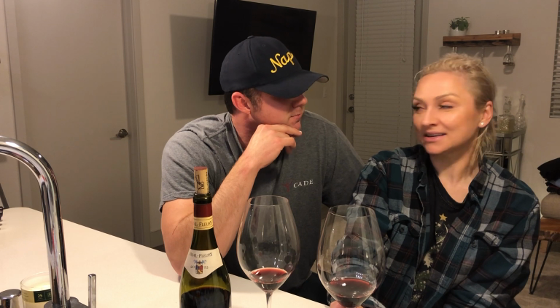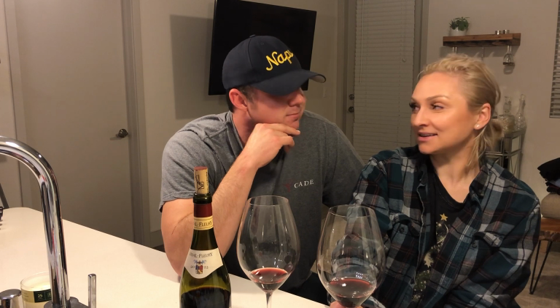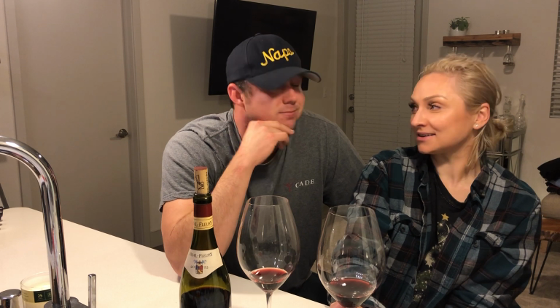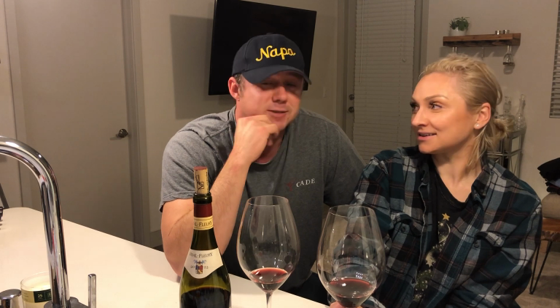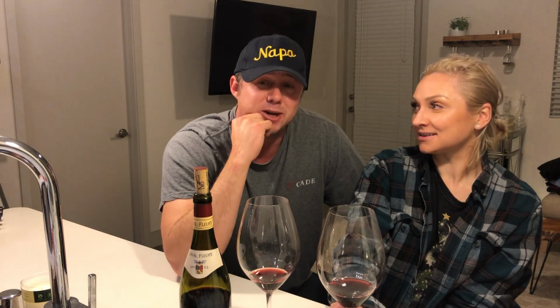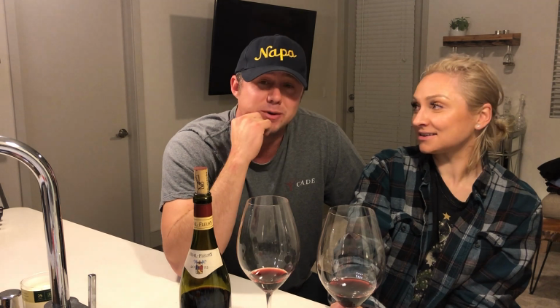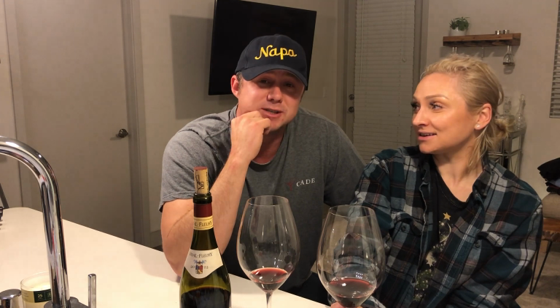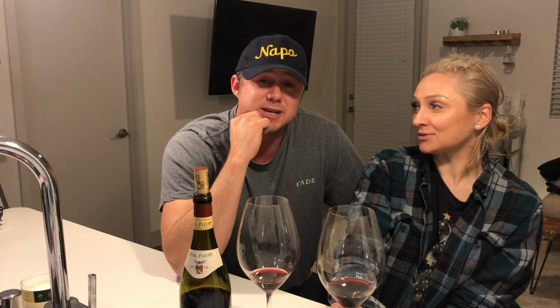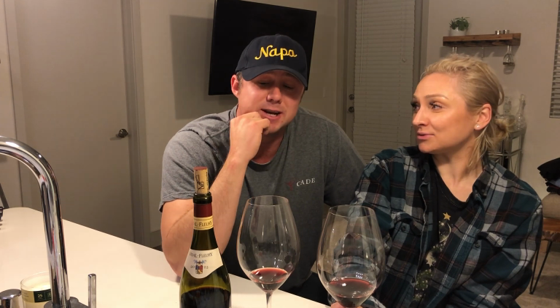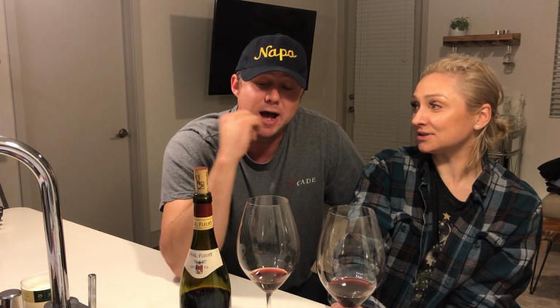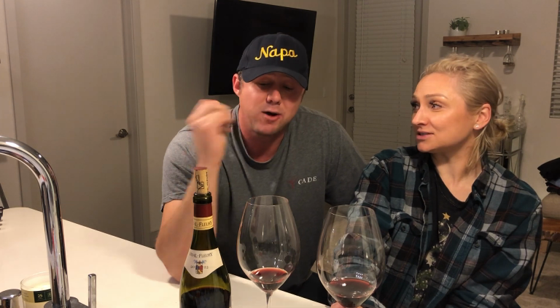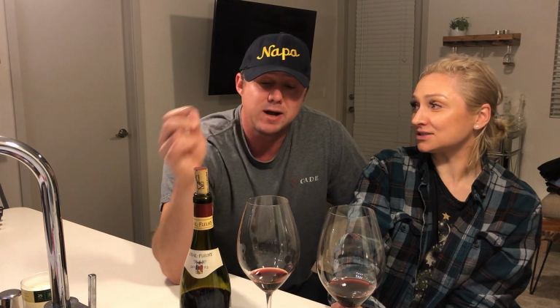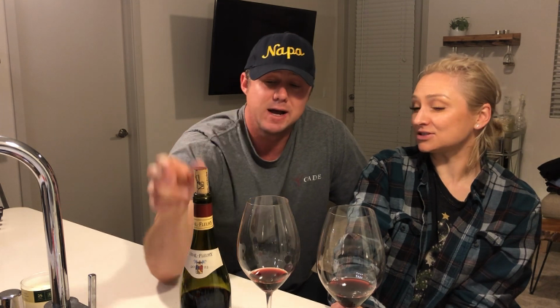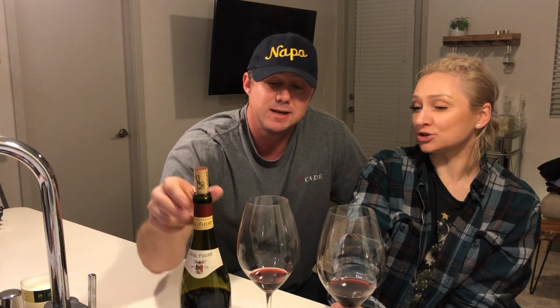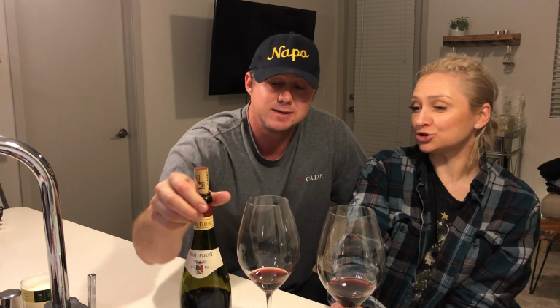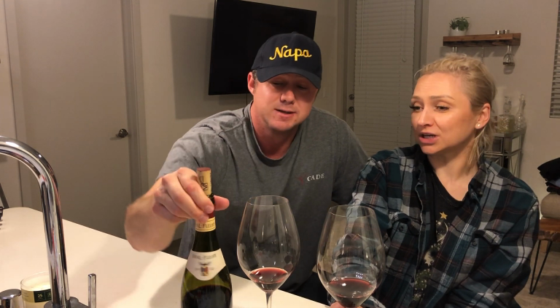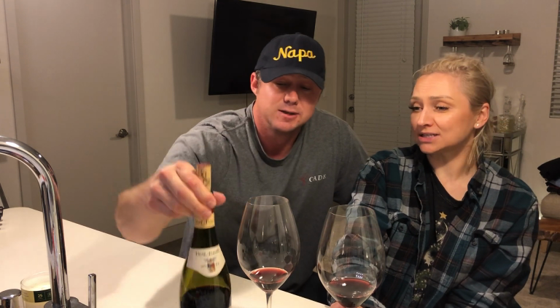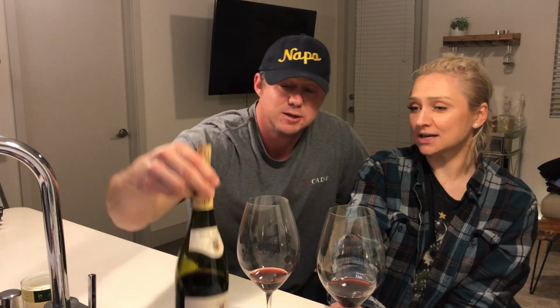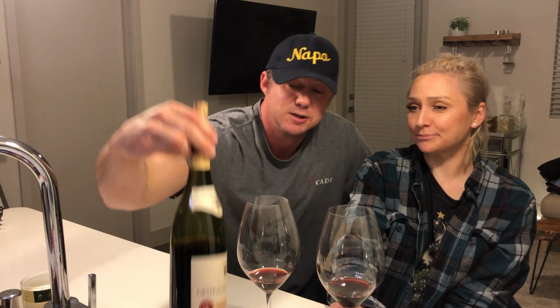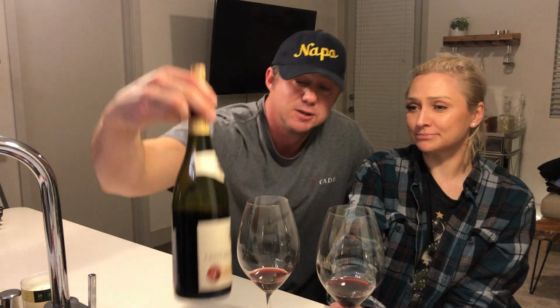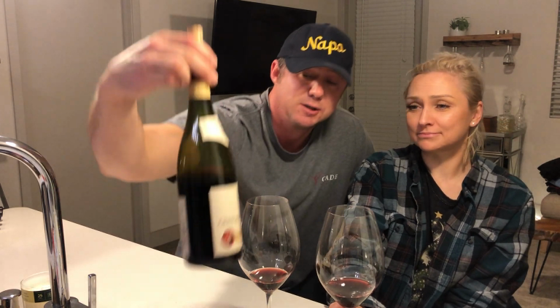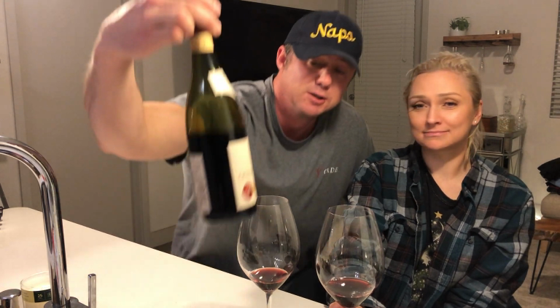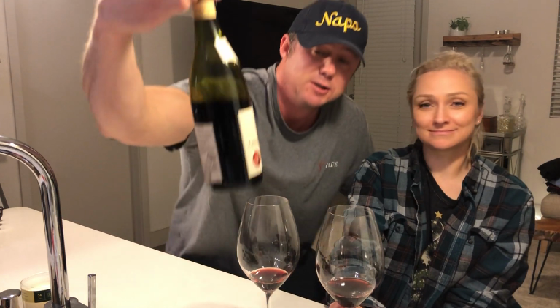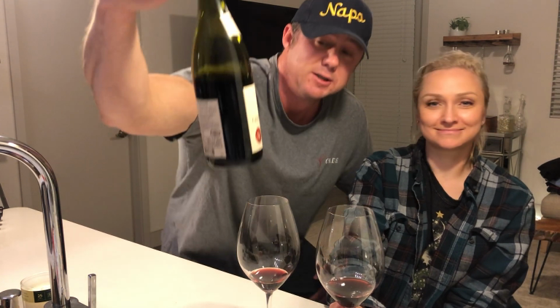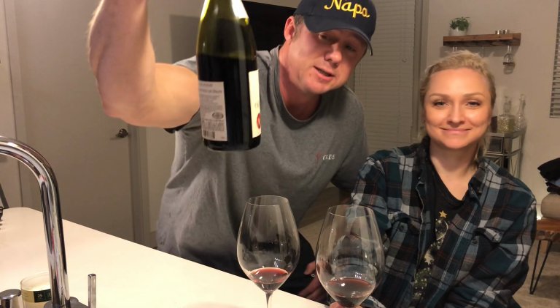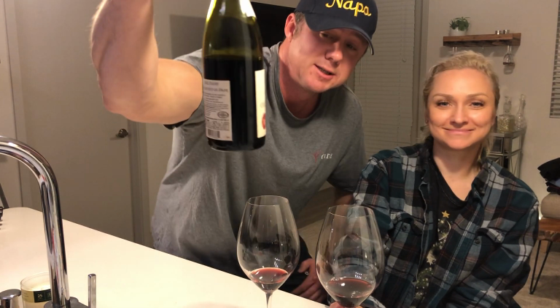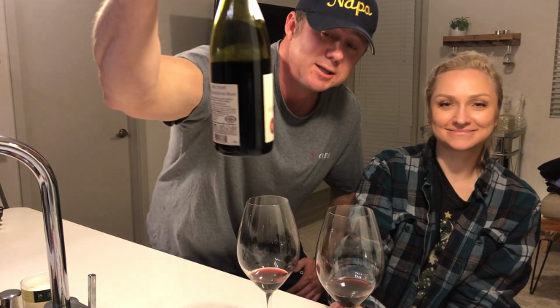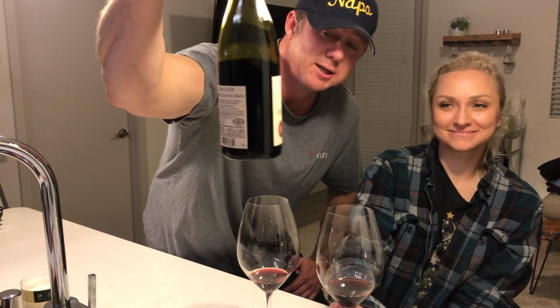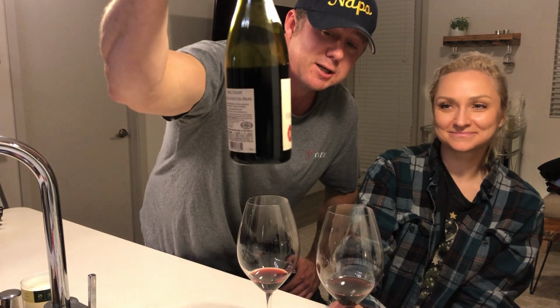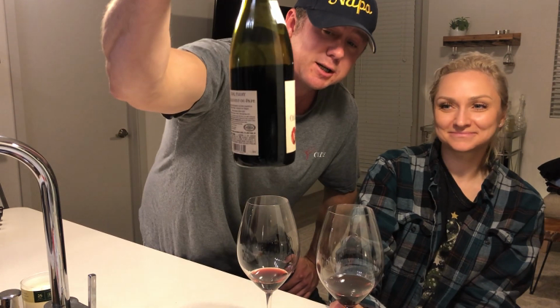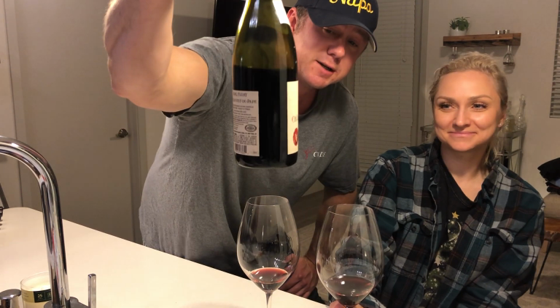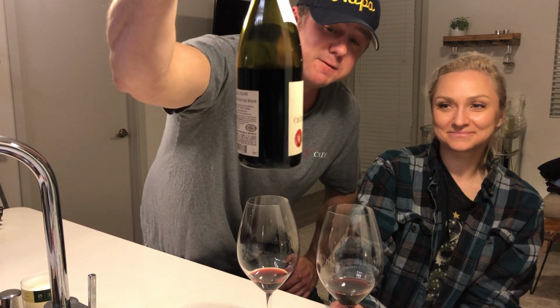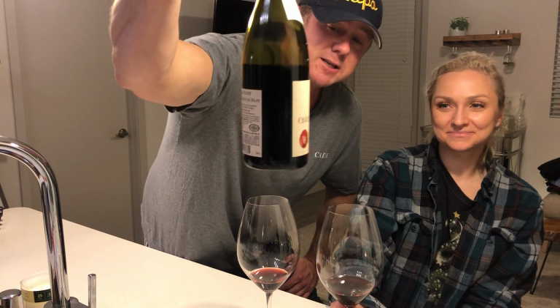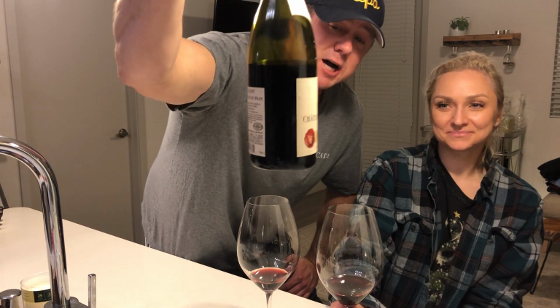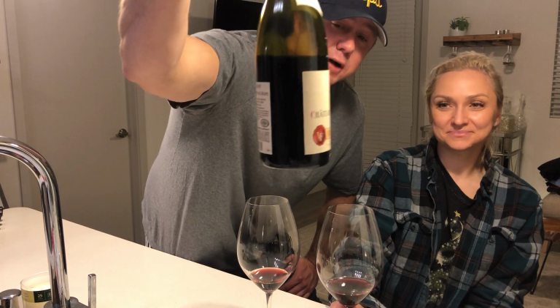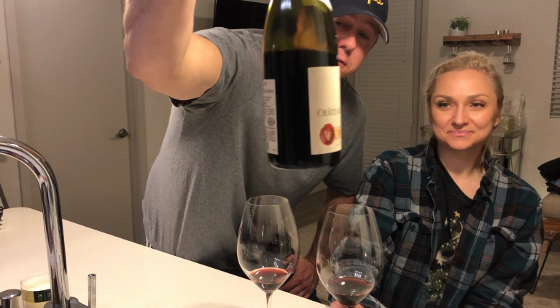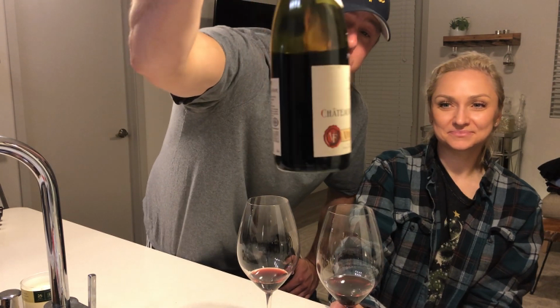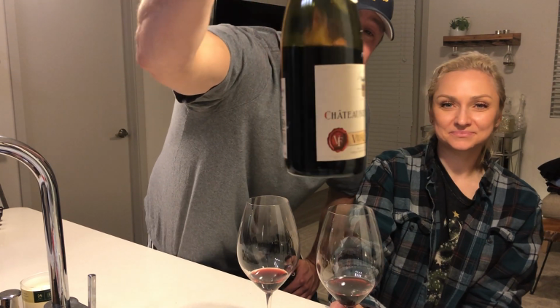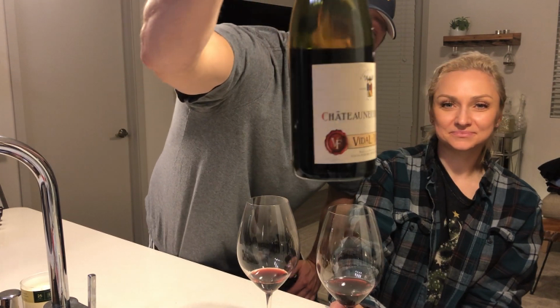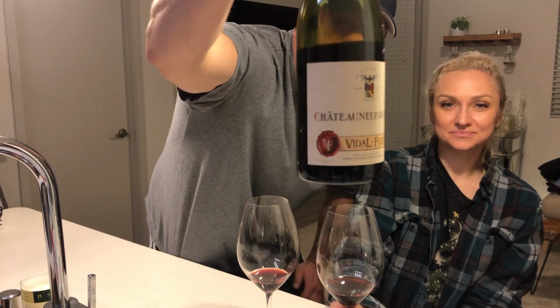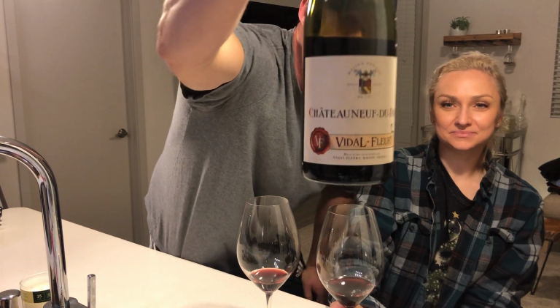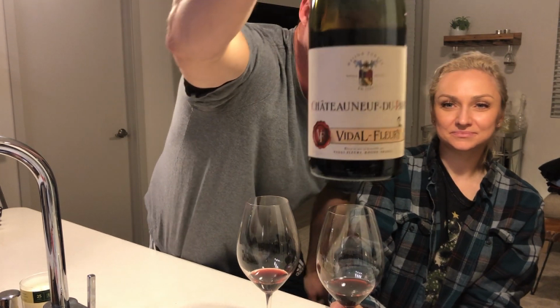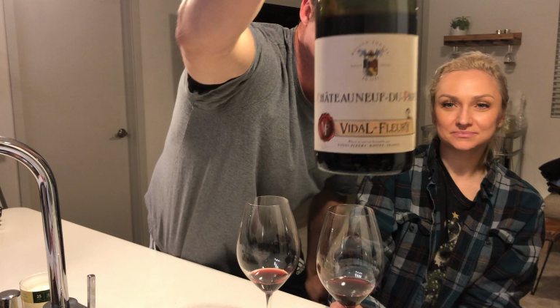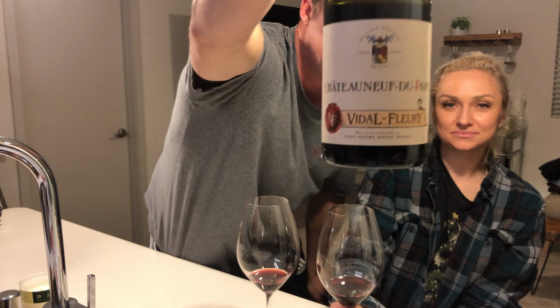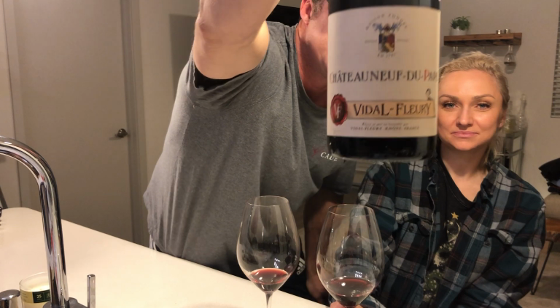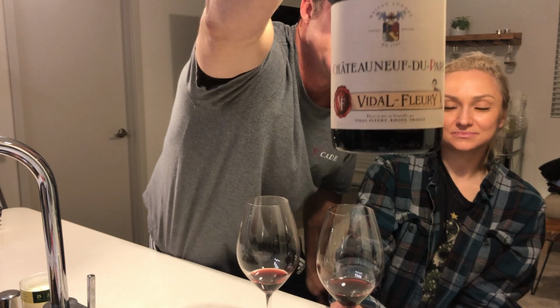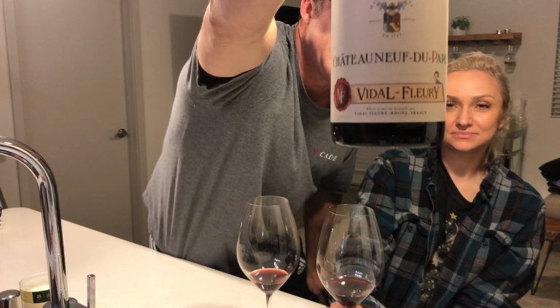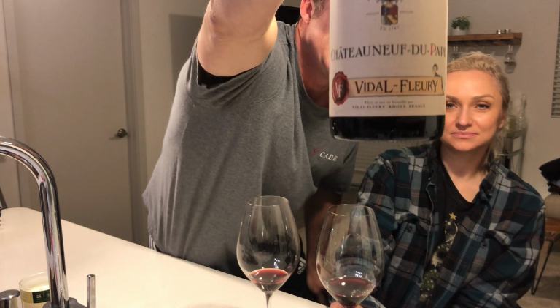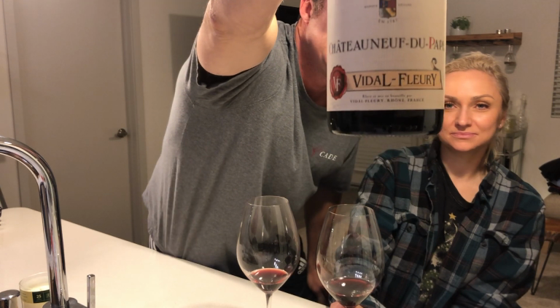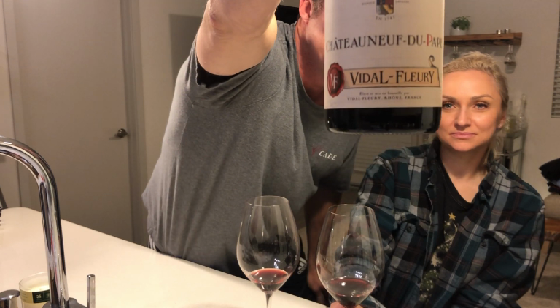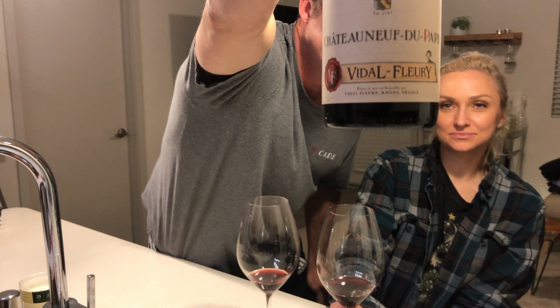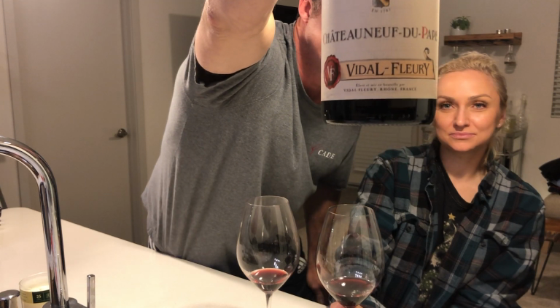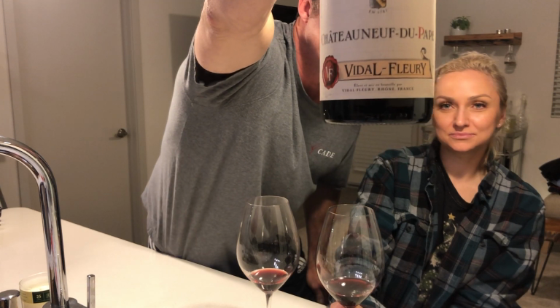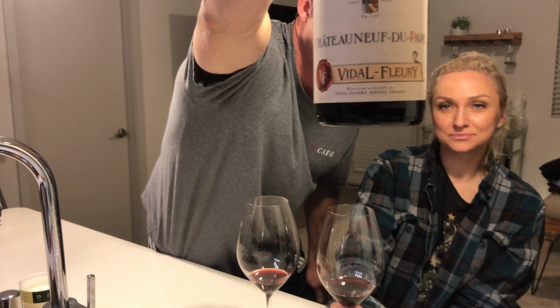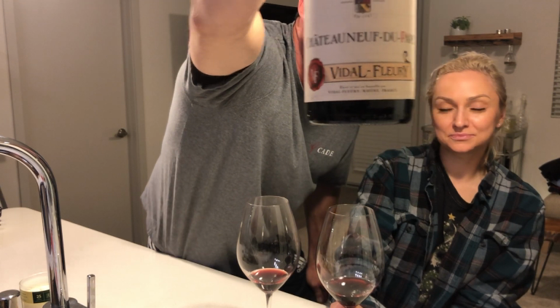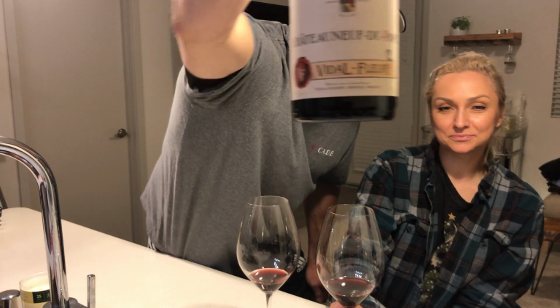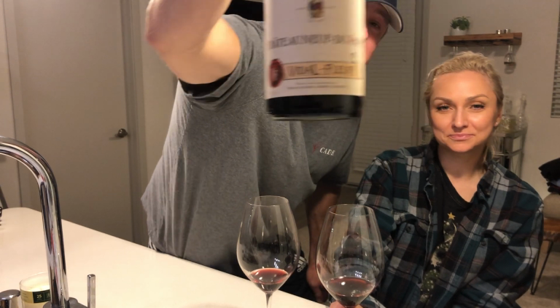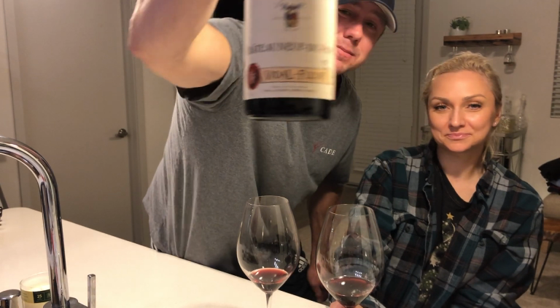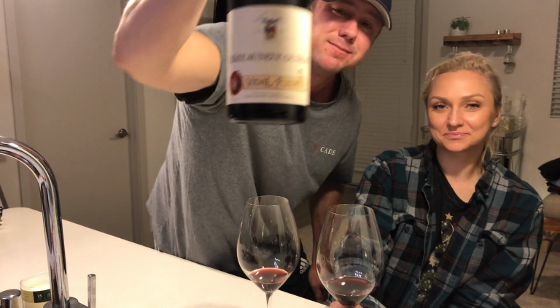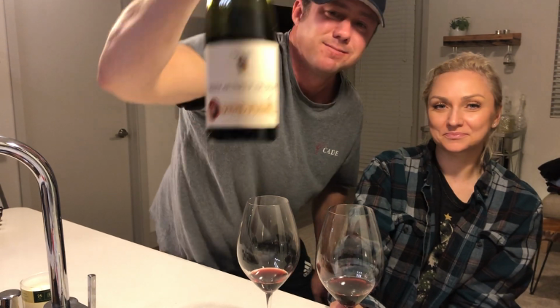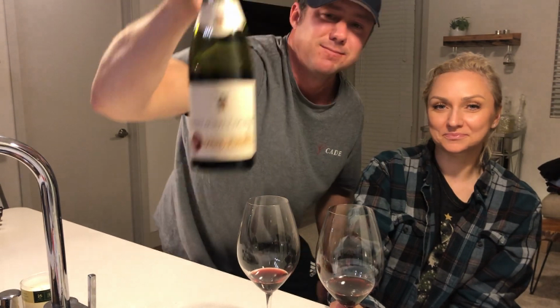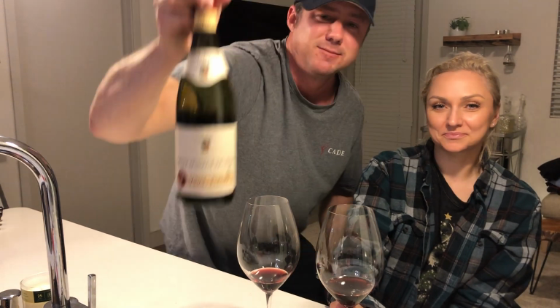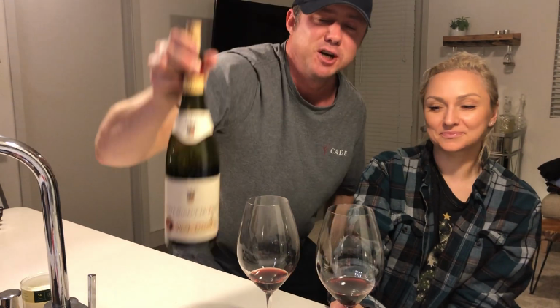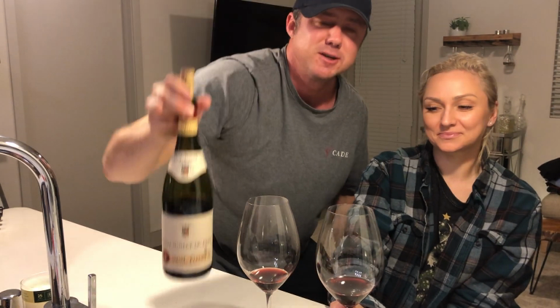Anyway, seek it out guys — it's the Vidal Fleury 2012 Chateauneuf-du-Pape. Cheers.